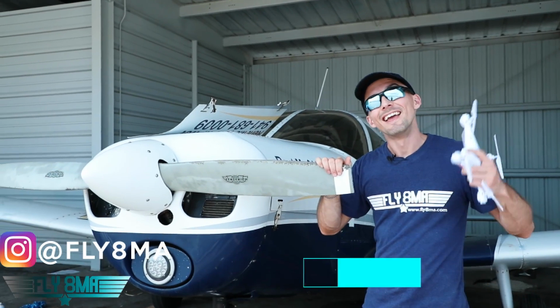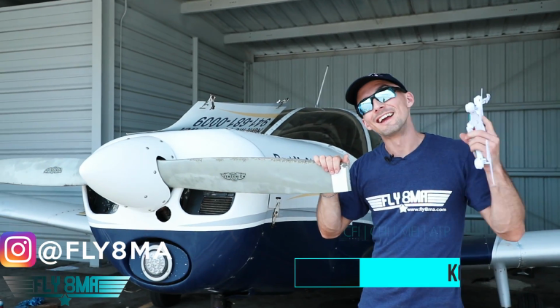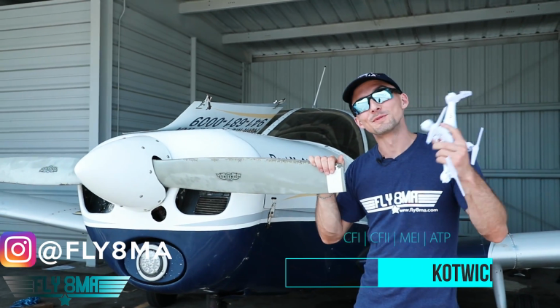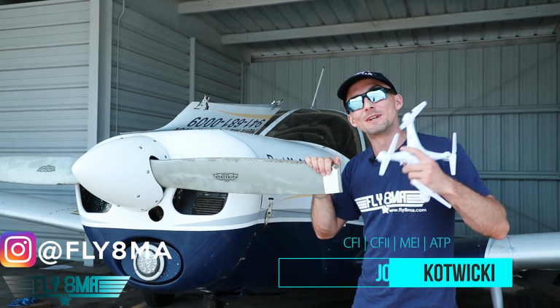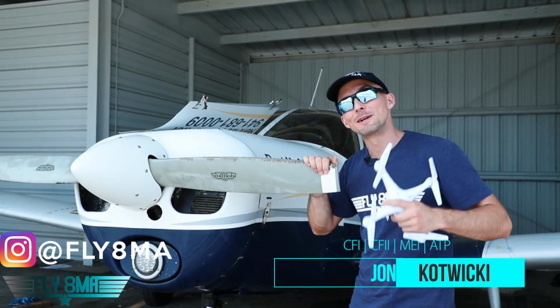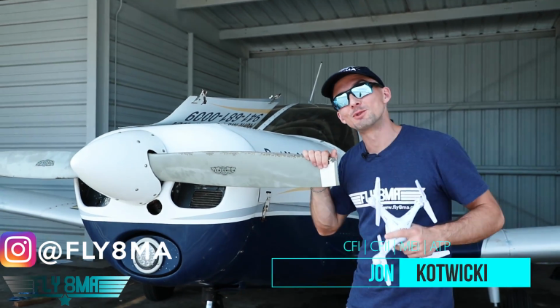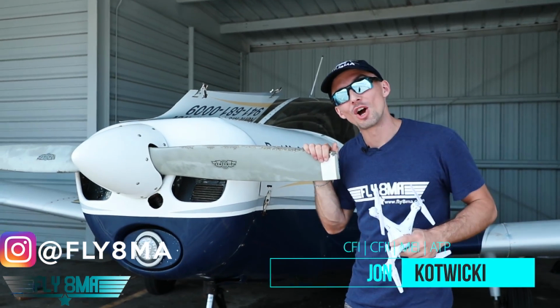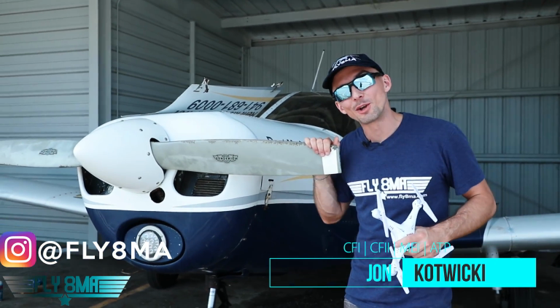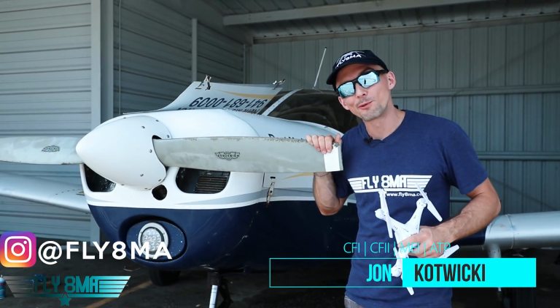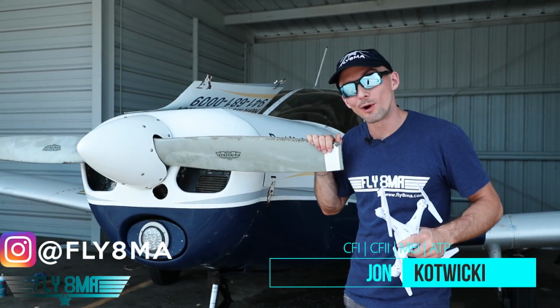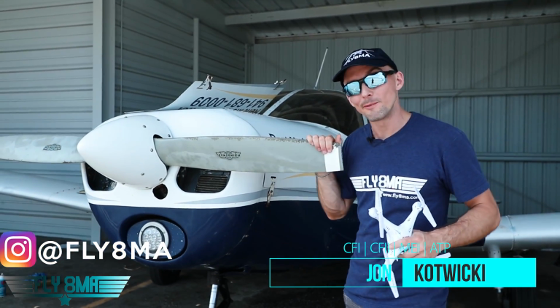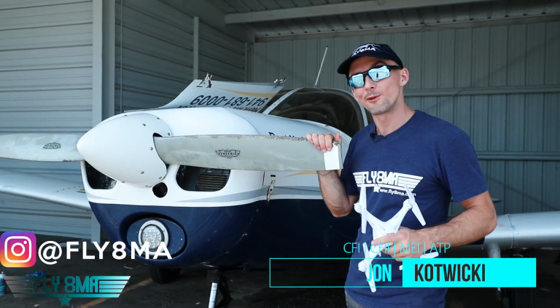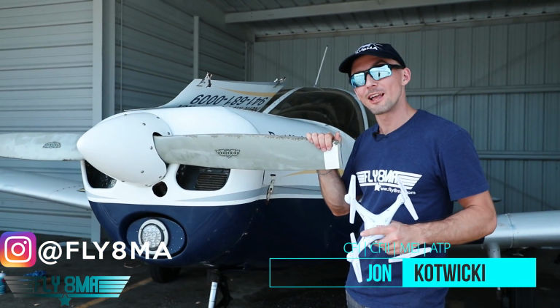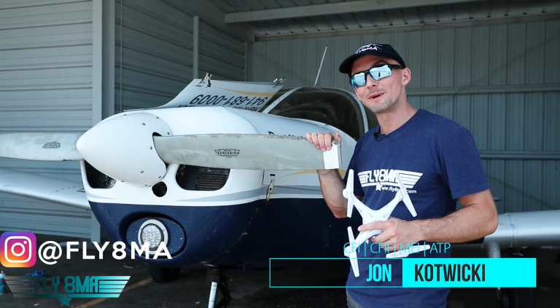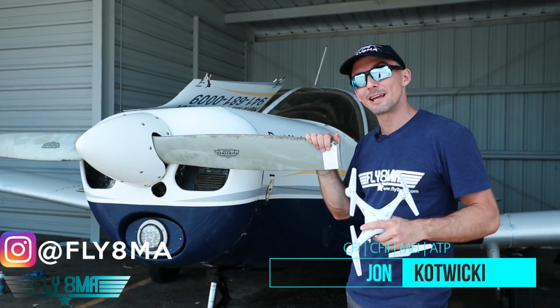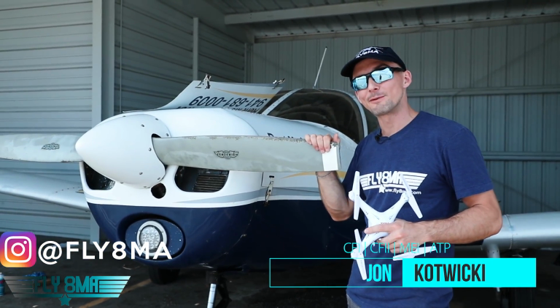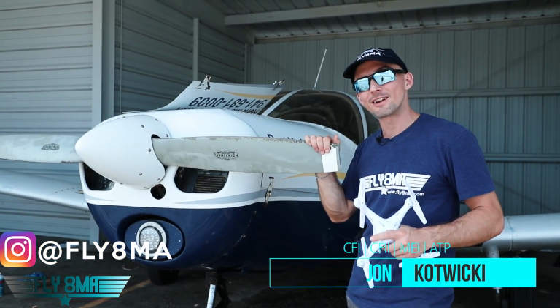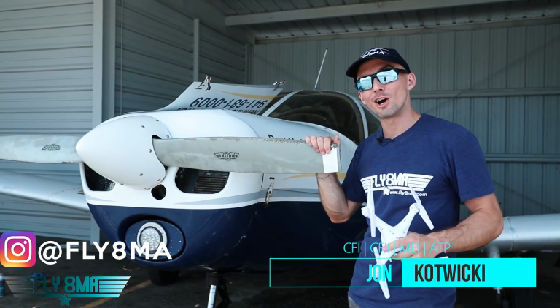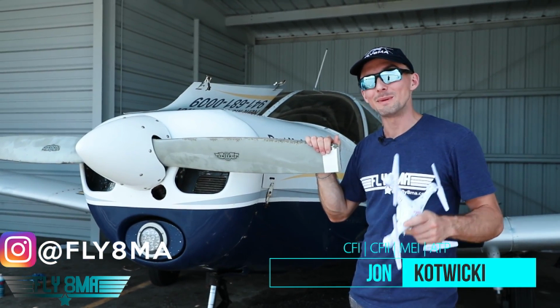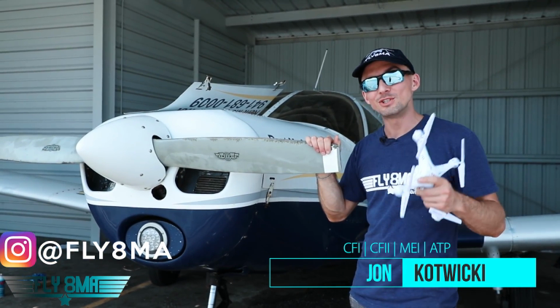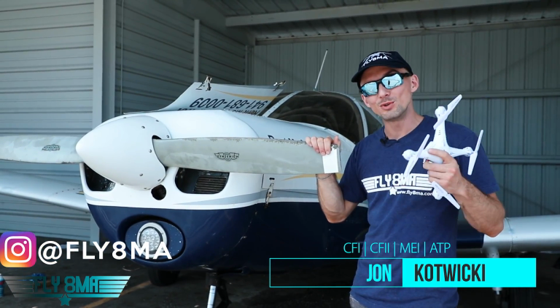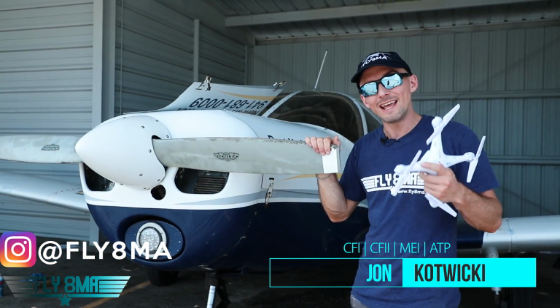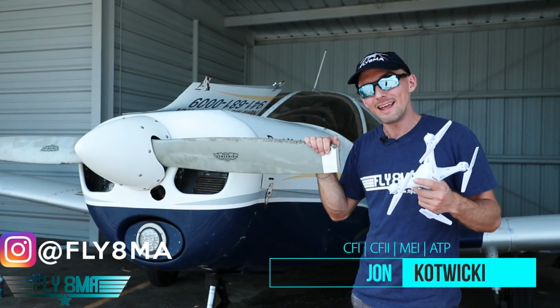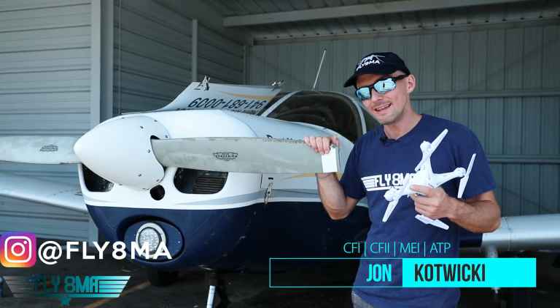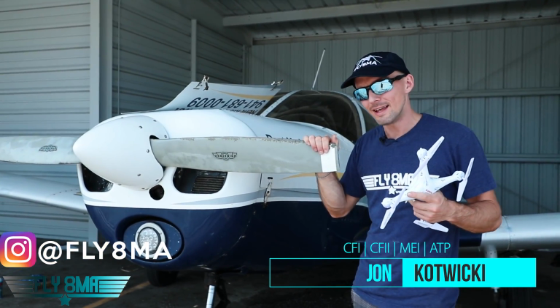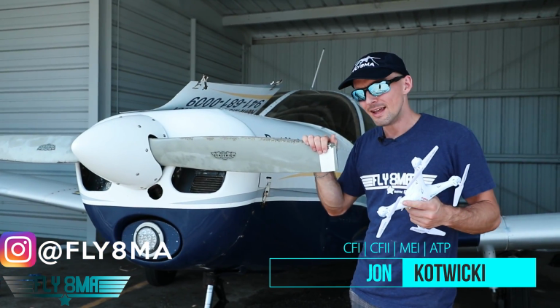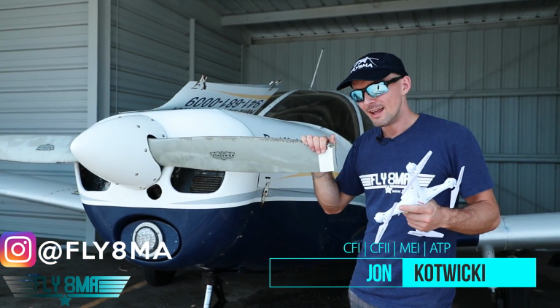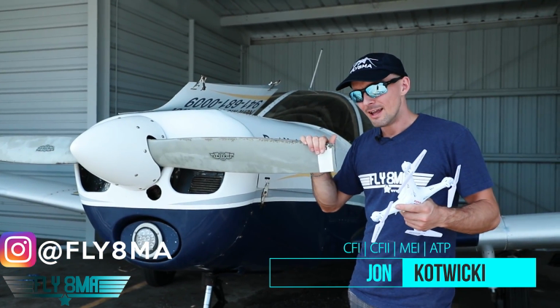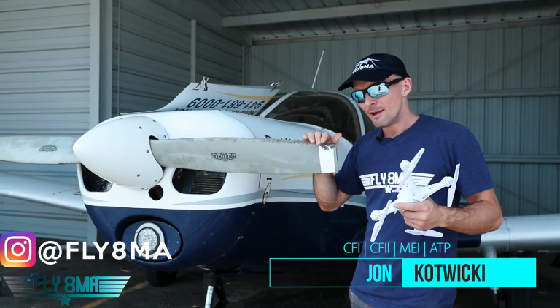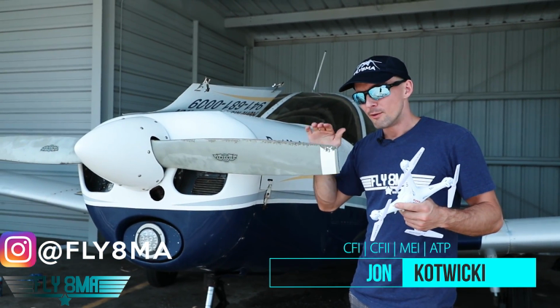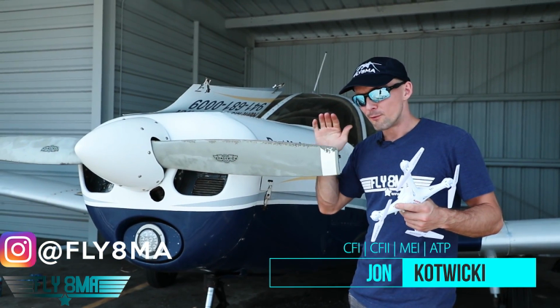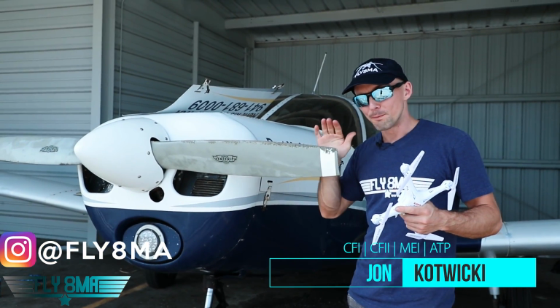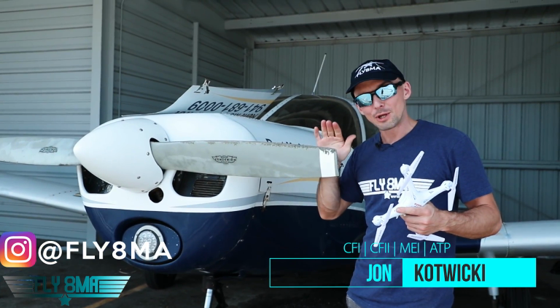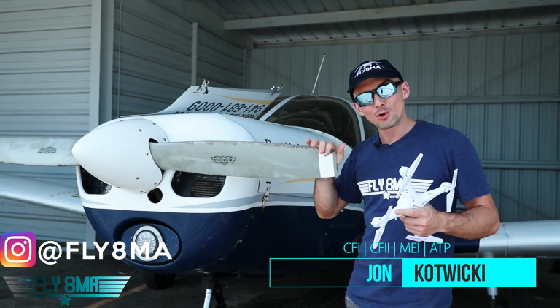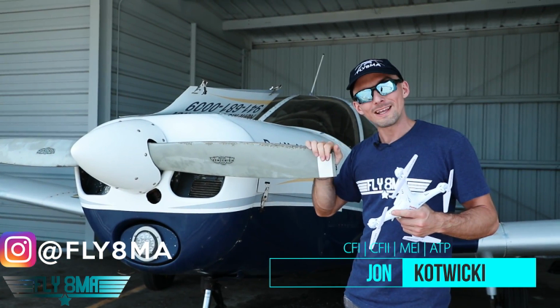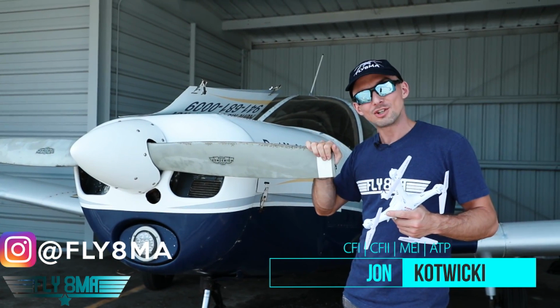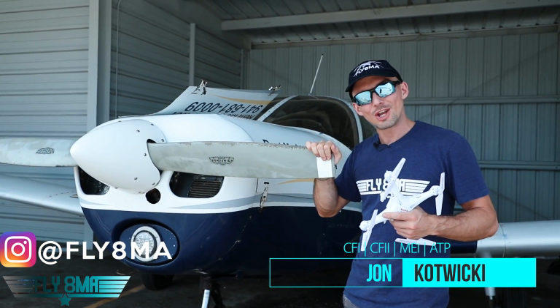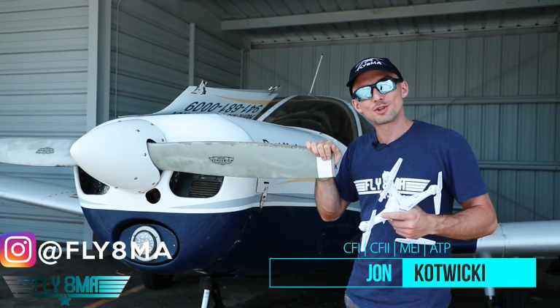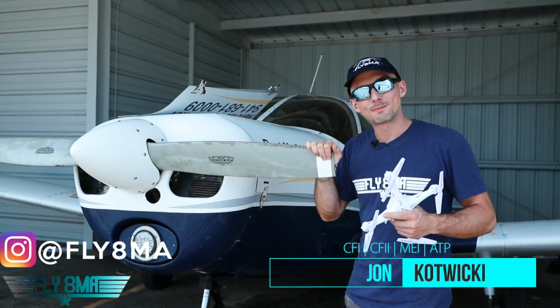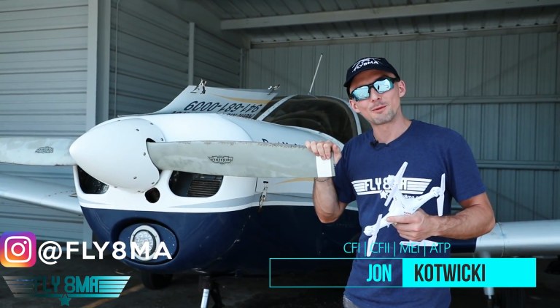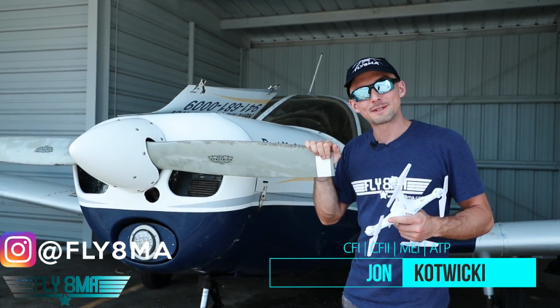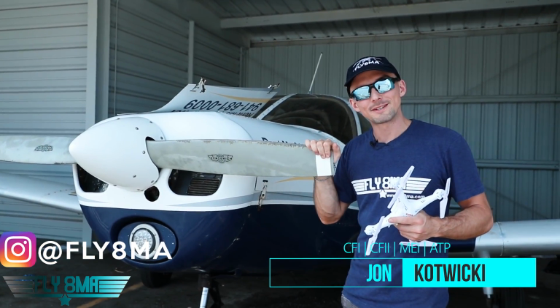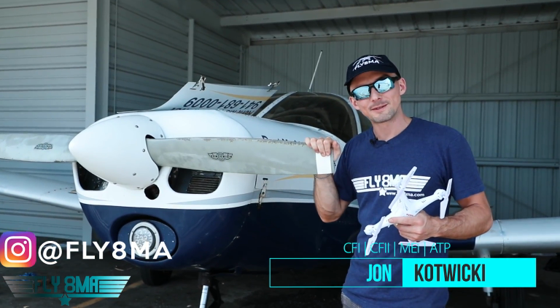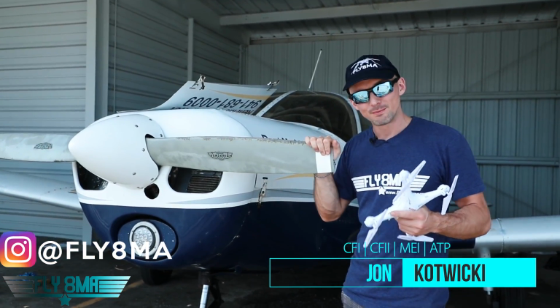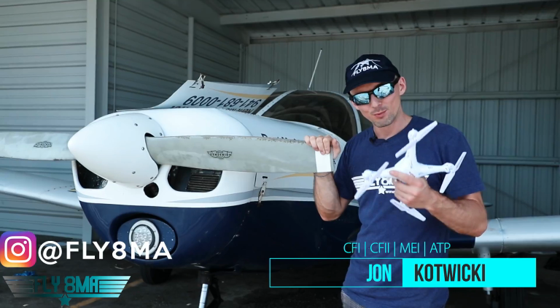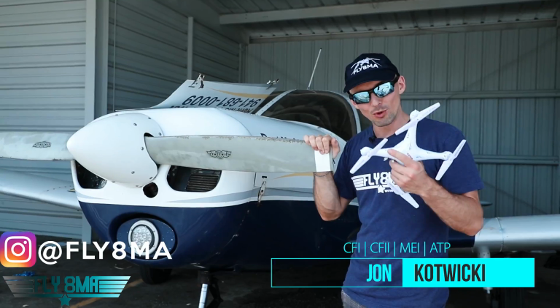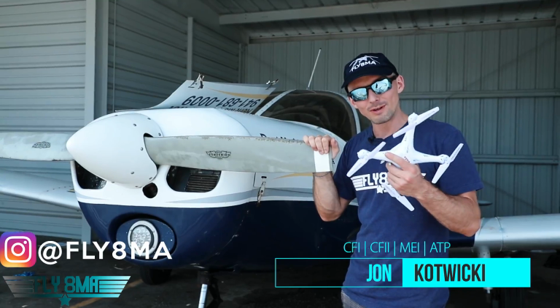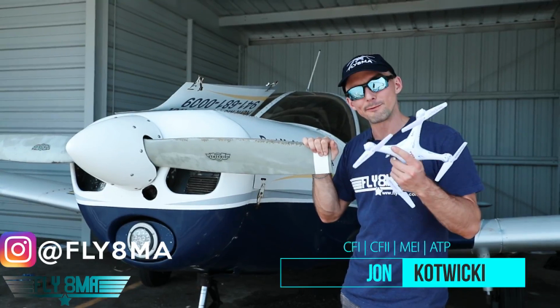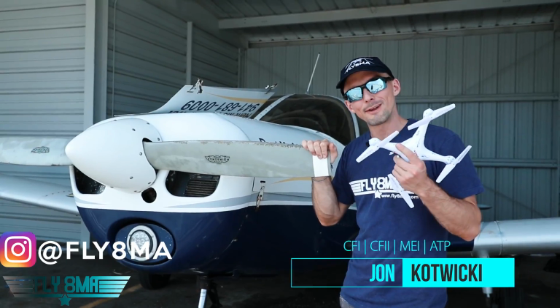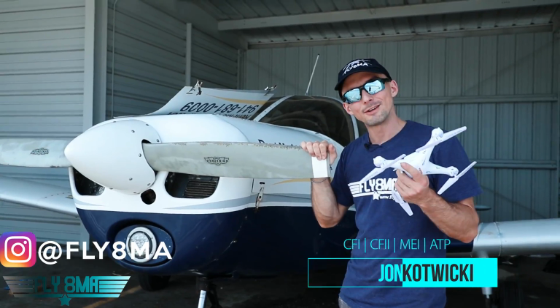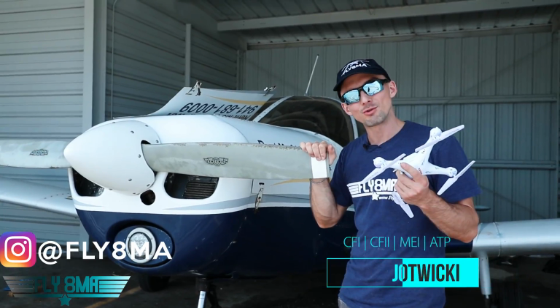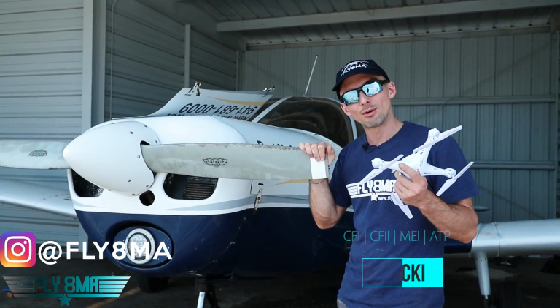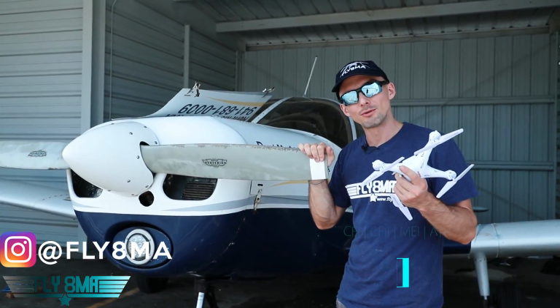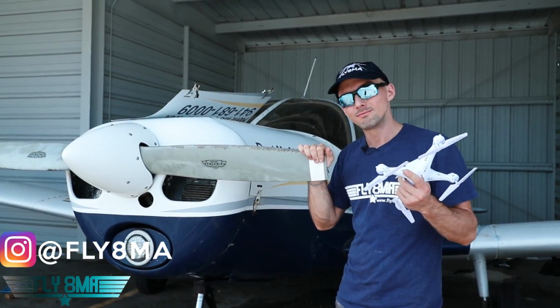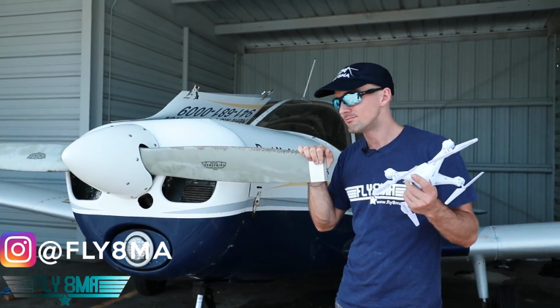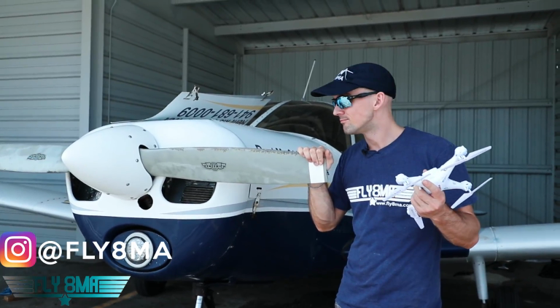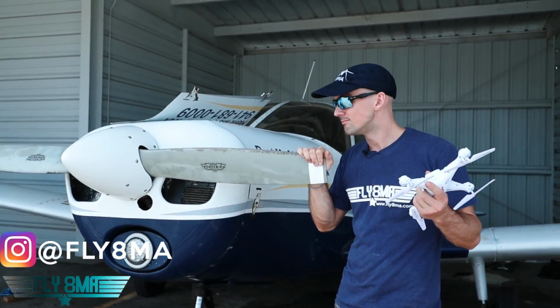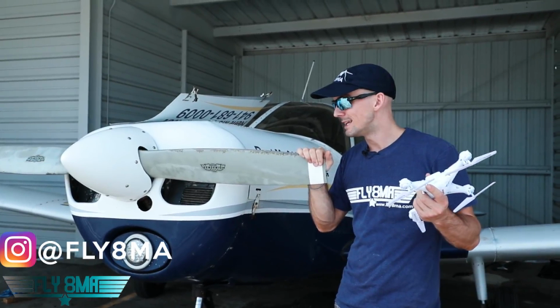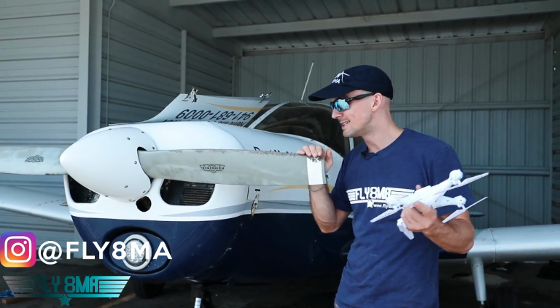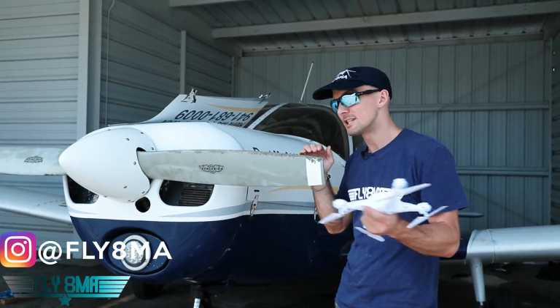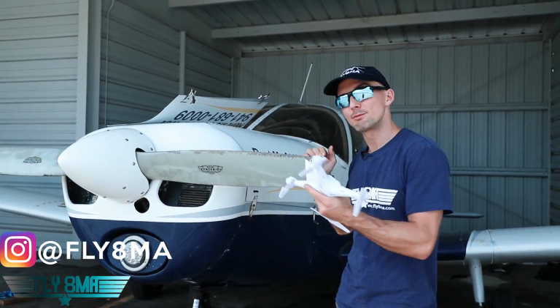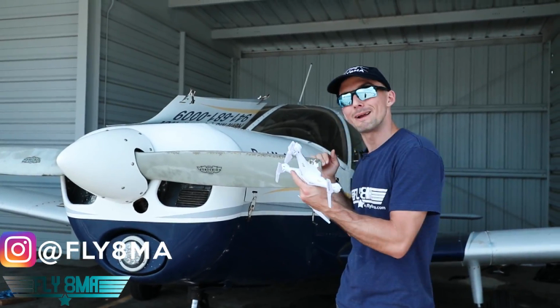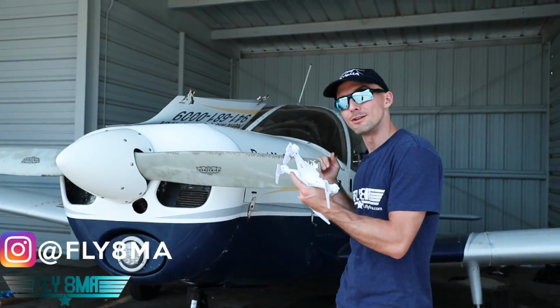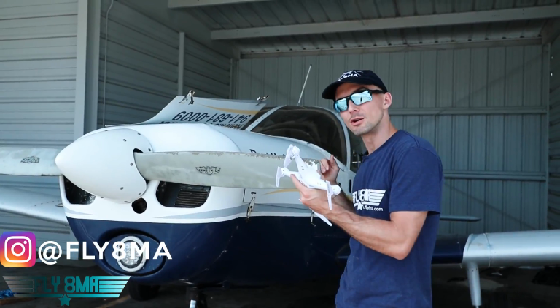Hey guys, what is up? John here from FlyAtMyCouncil.com, and today, for purely educational purposes, we're going to fly a drone into this propeller.